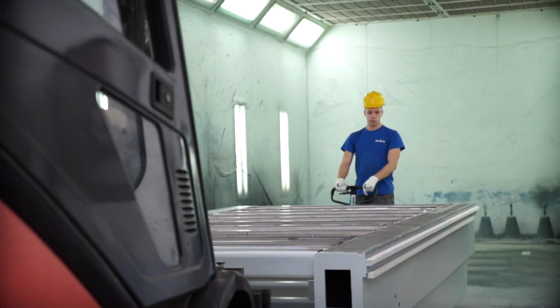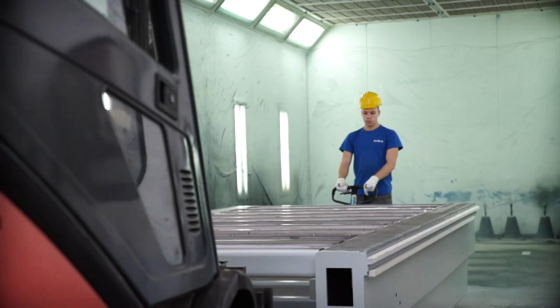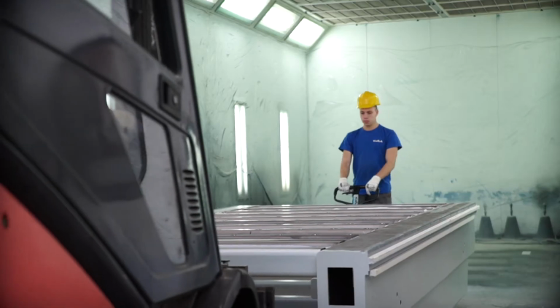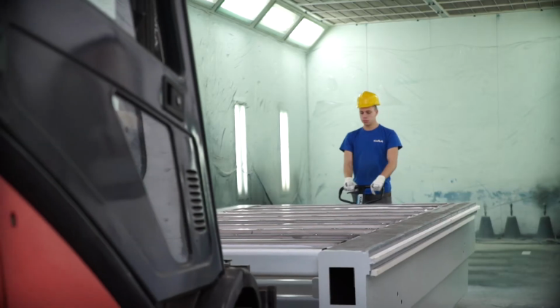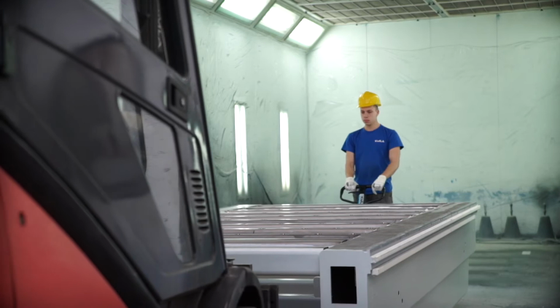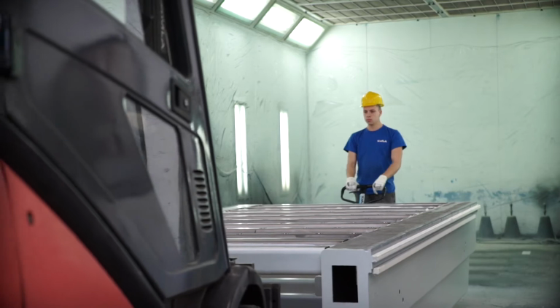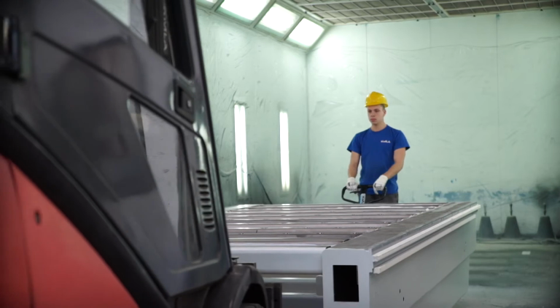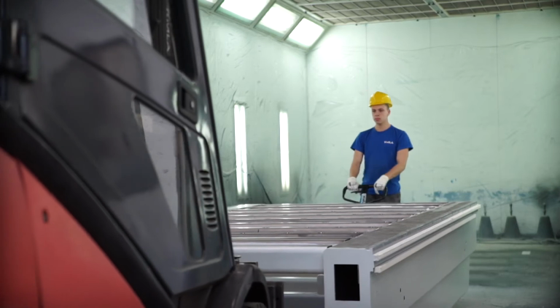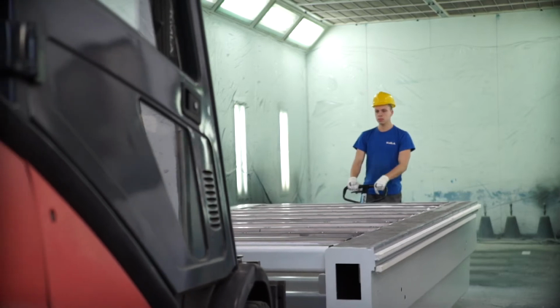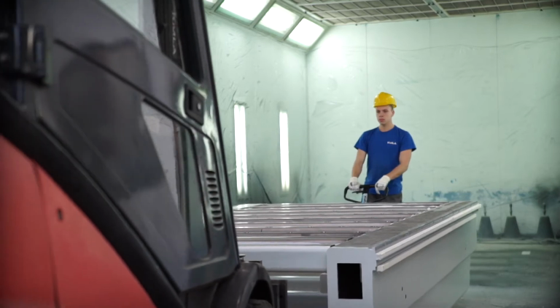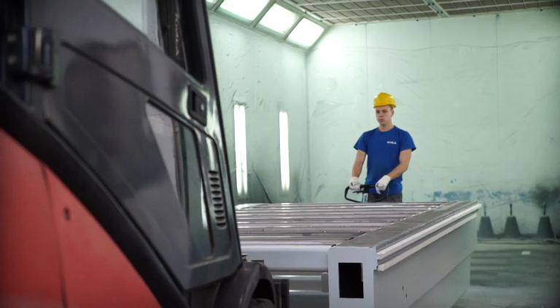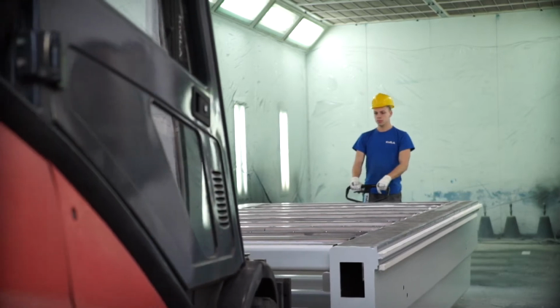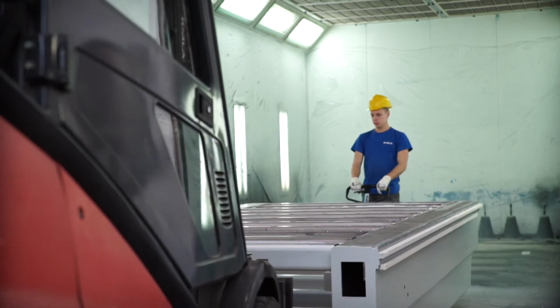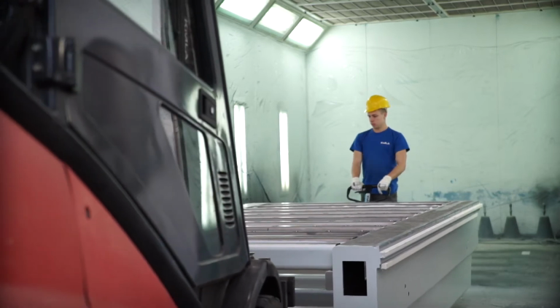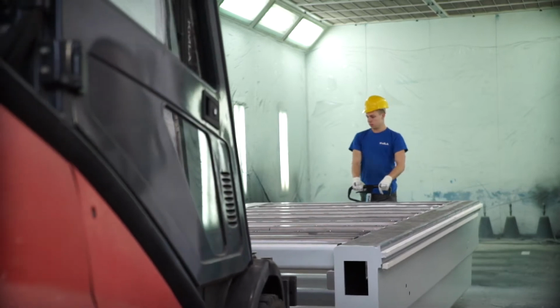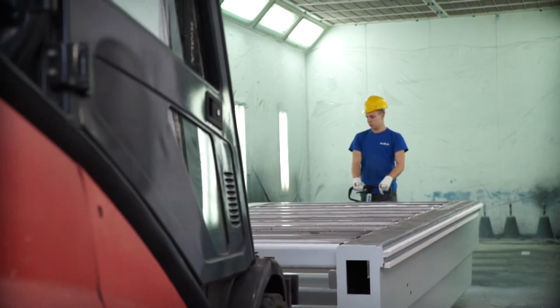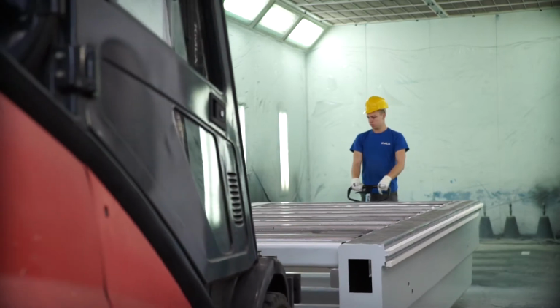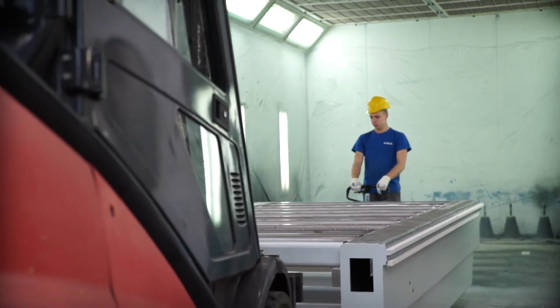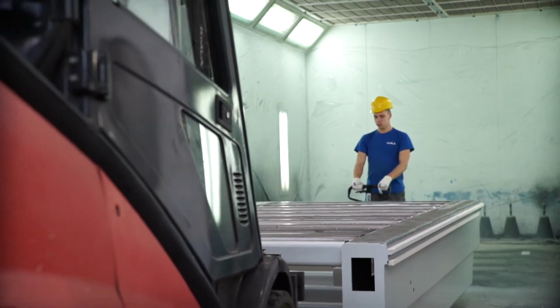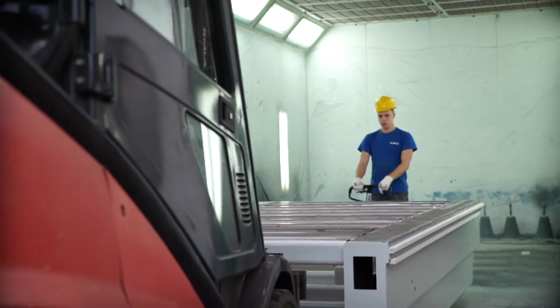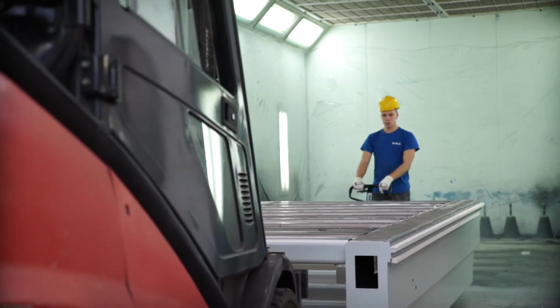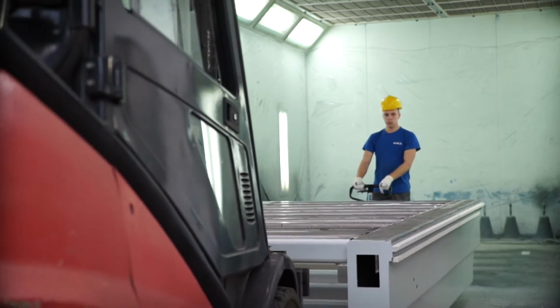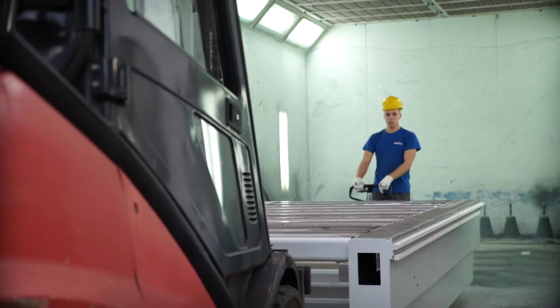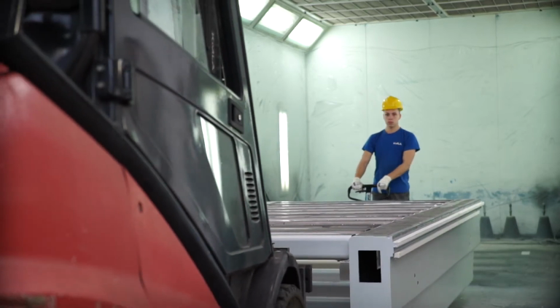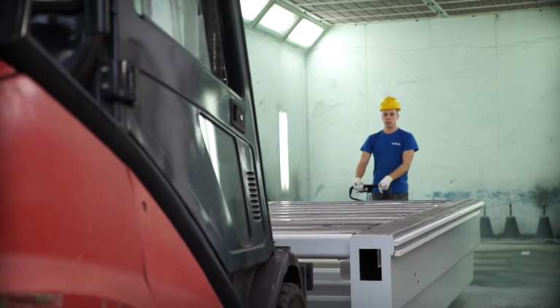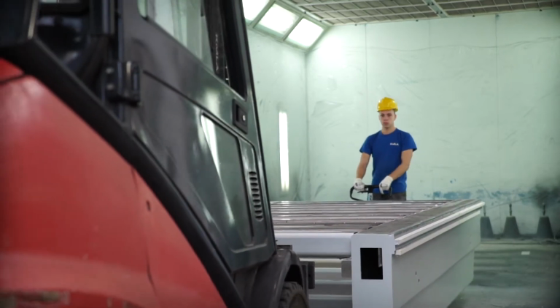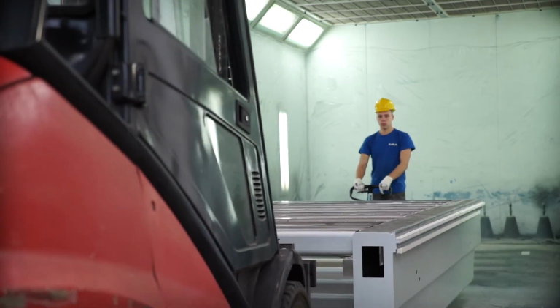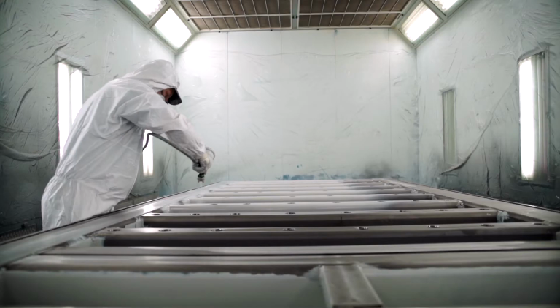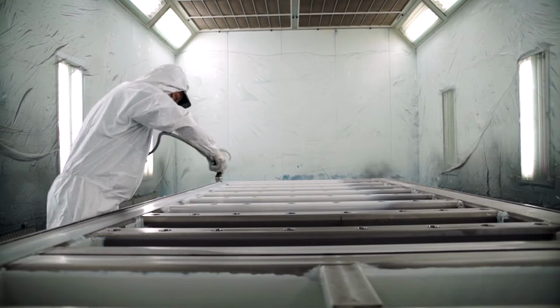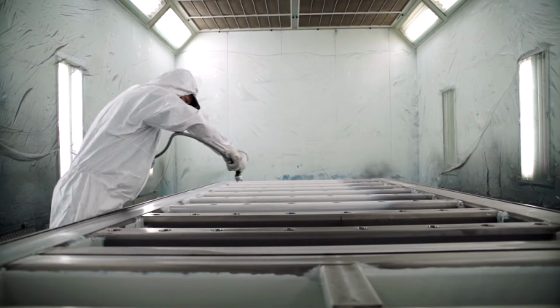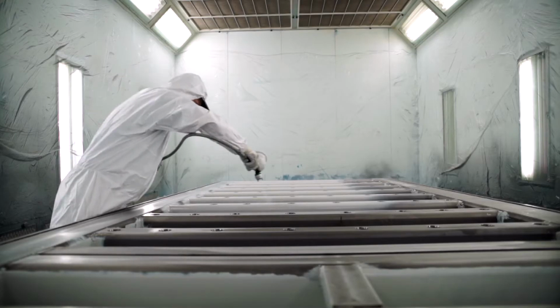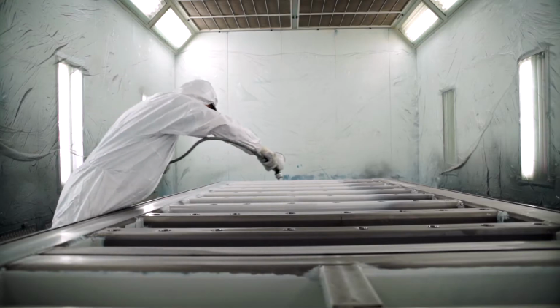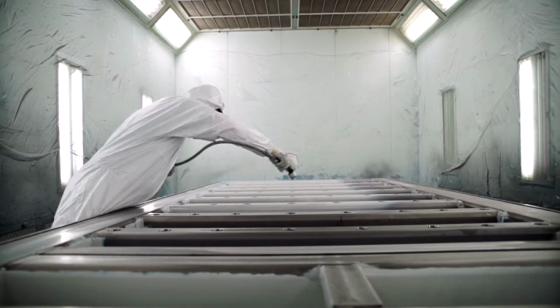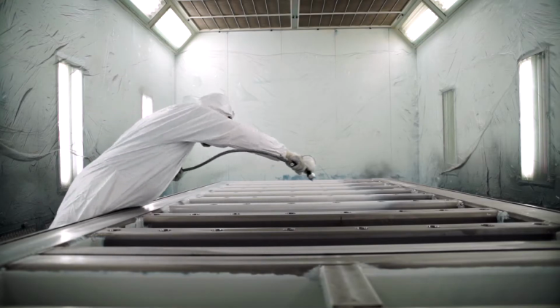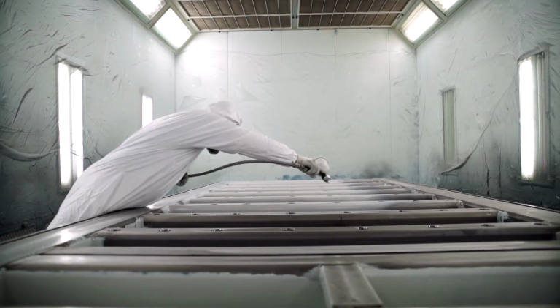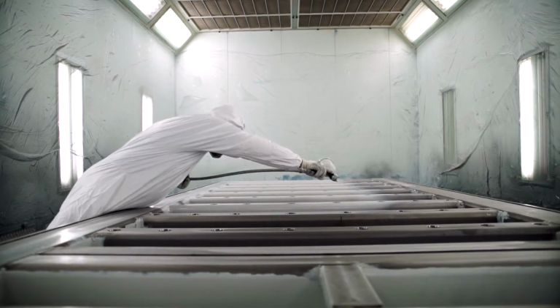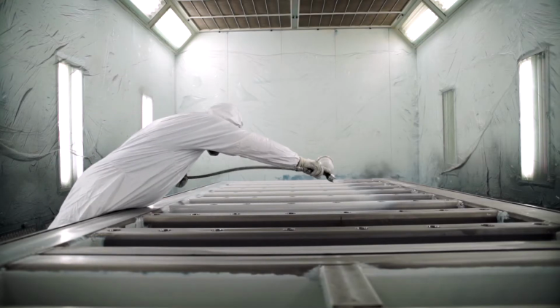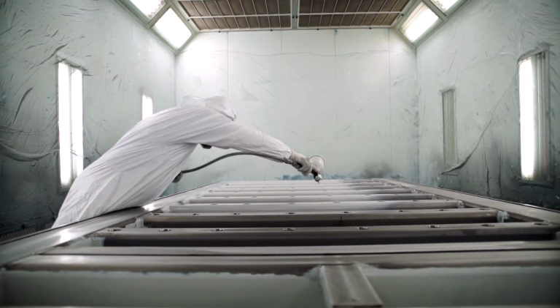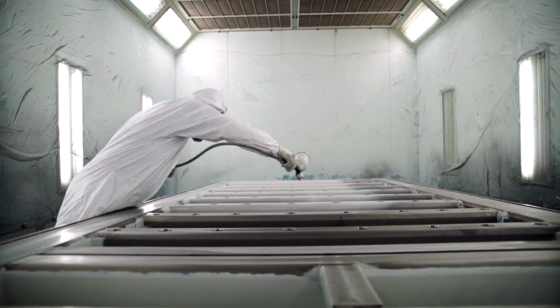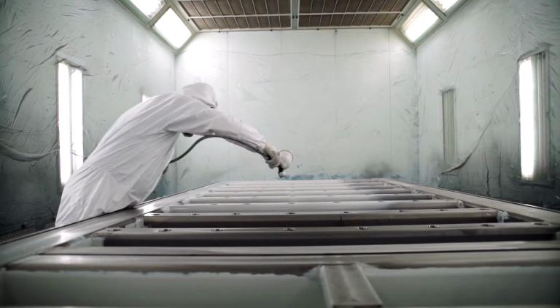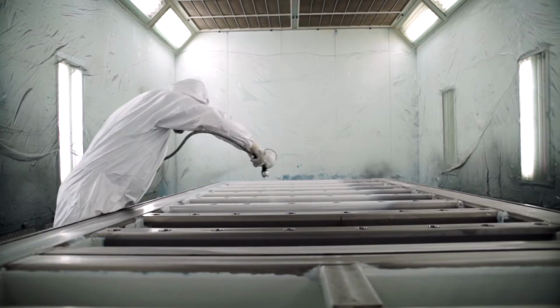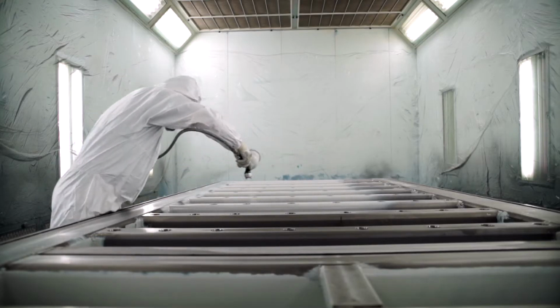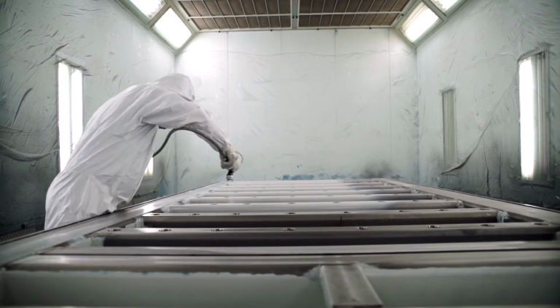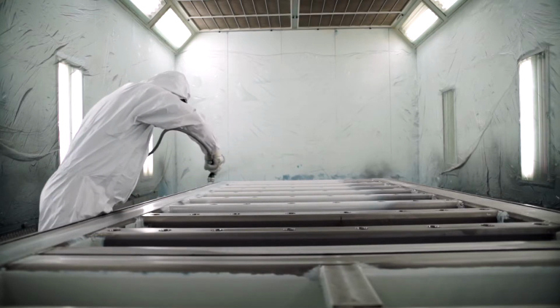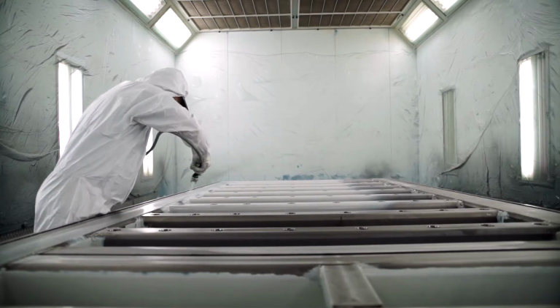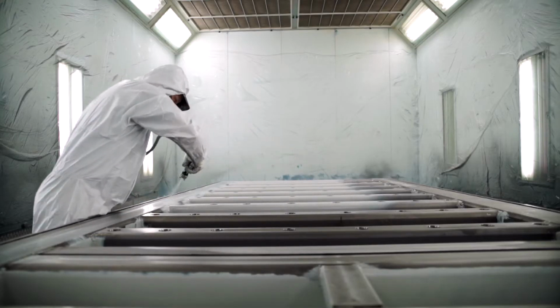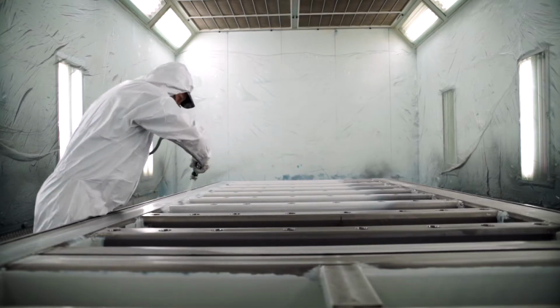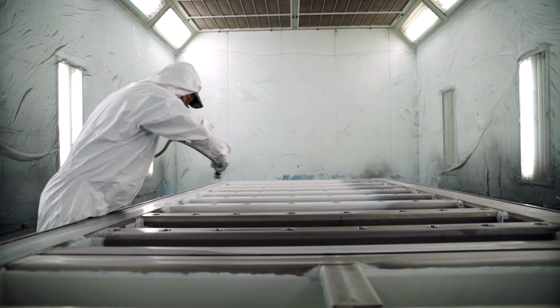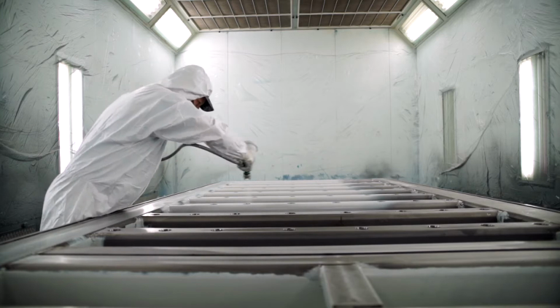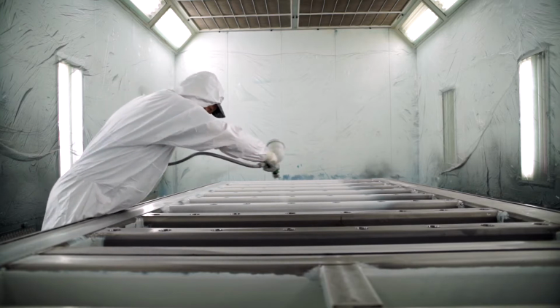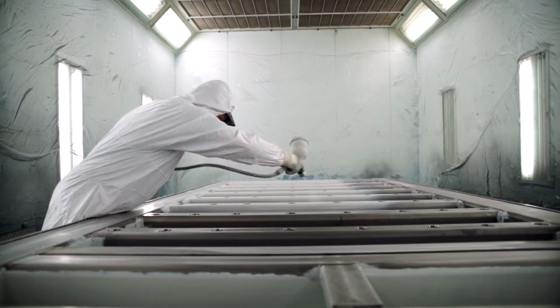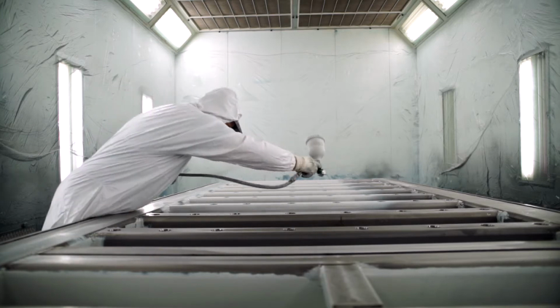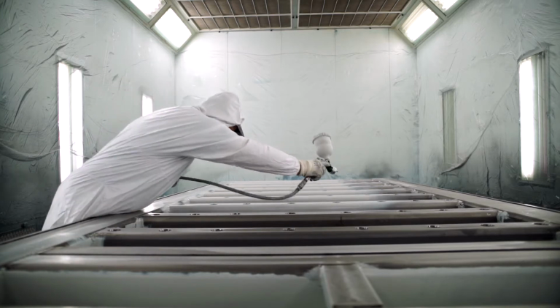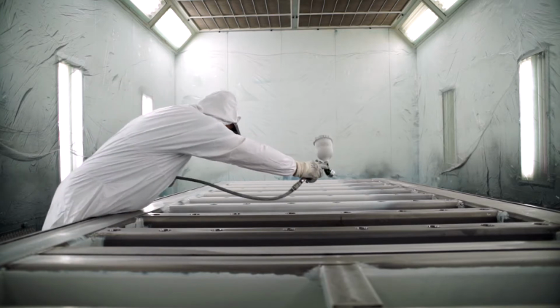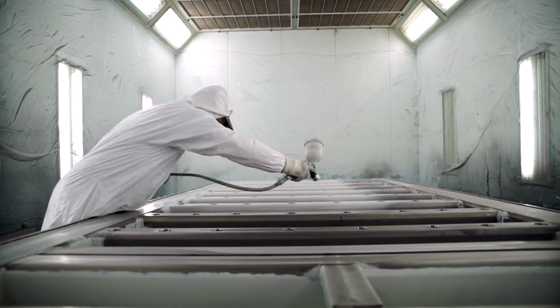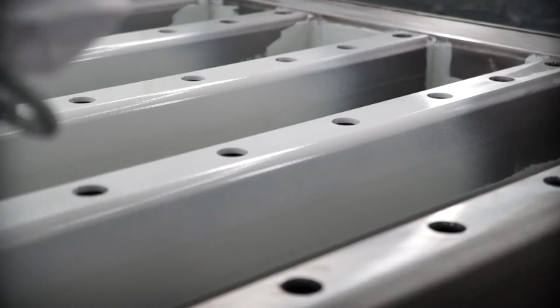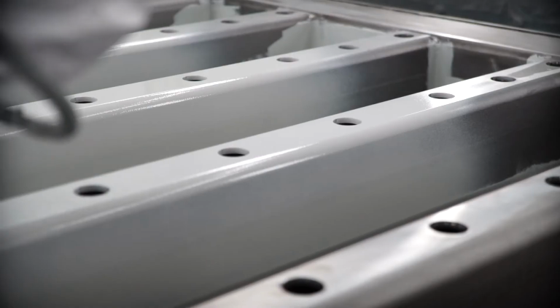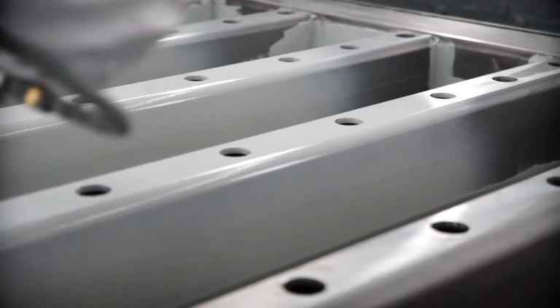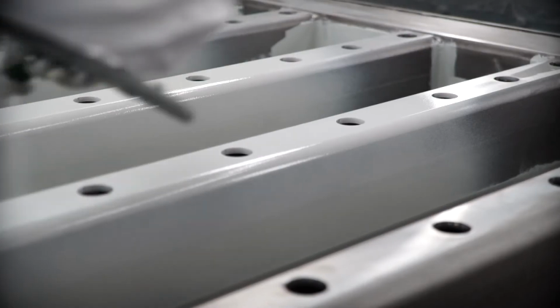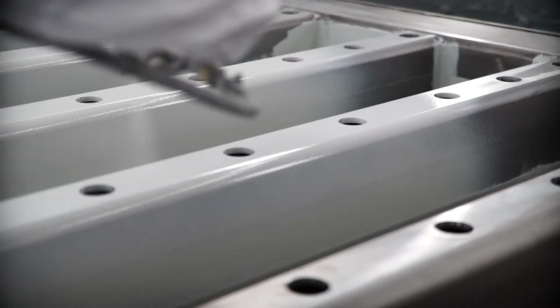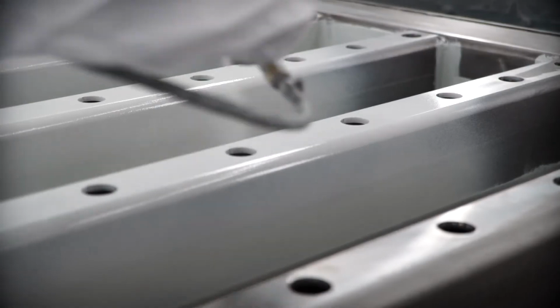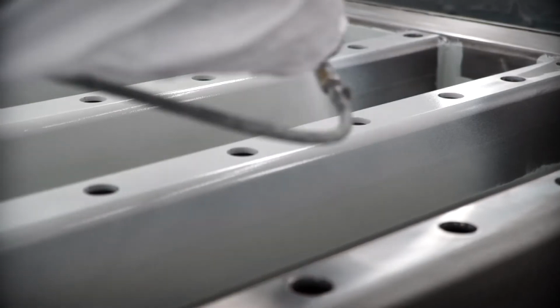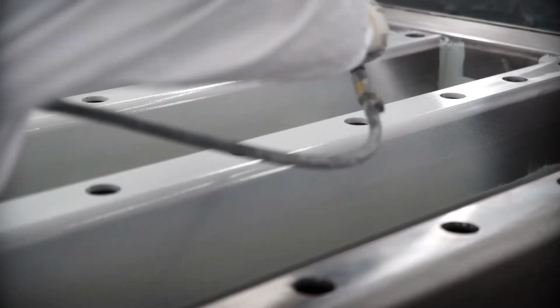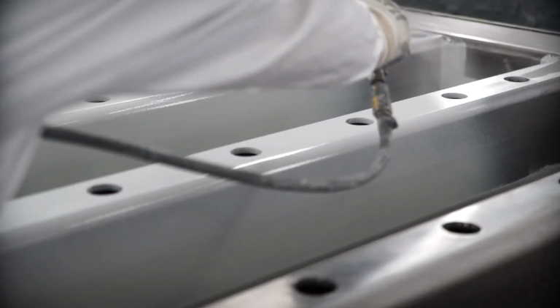After machining is completed, the frame is transported to the paint shop, where it receives an aesthetic and protective coating.